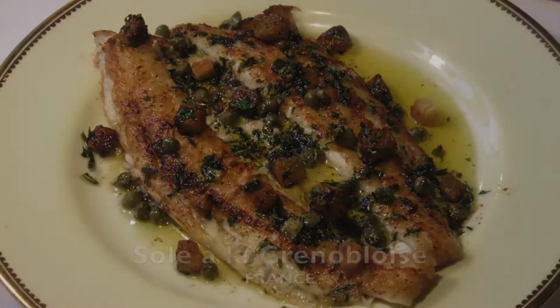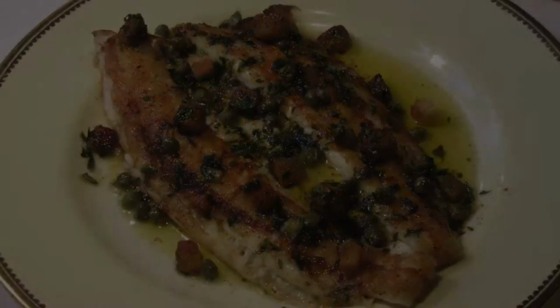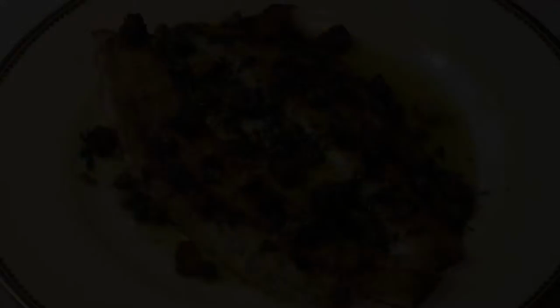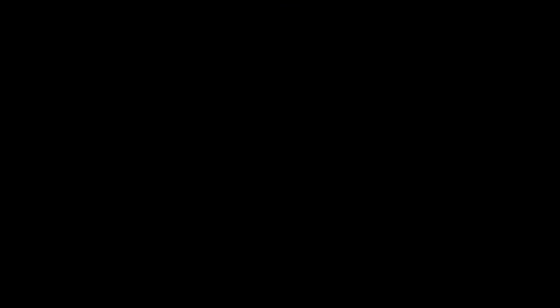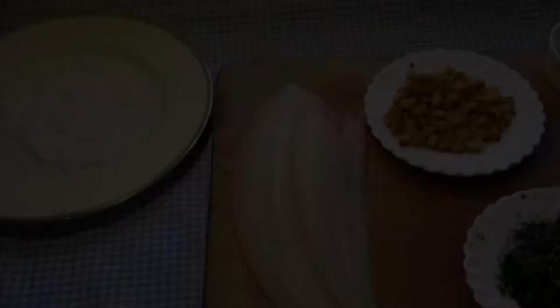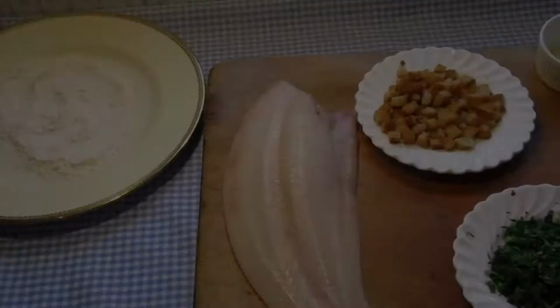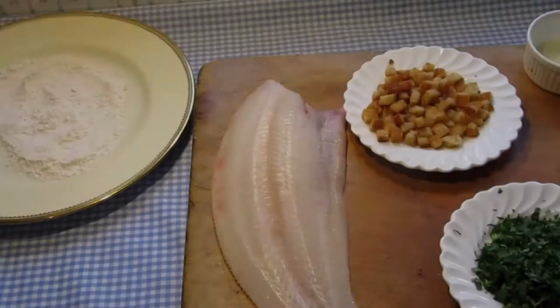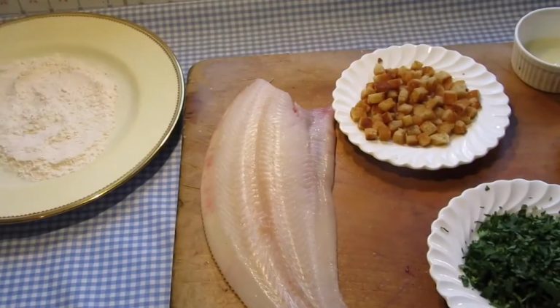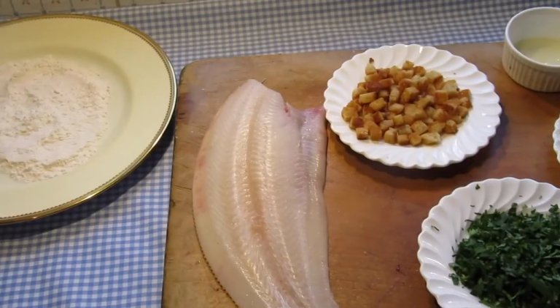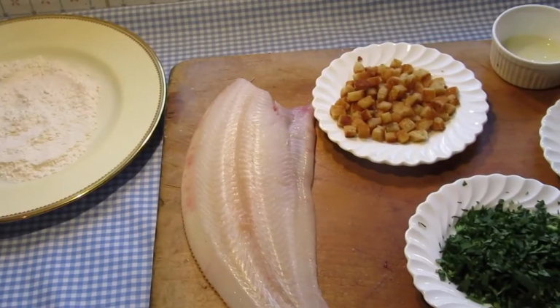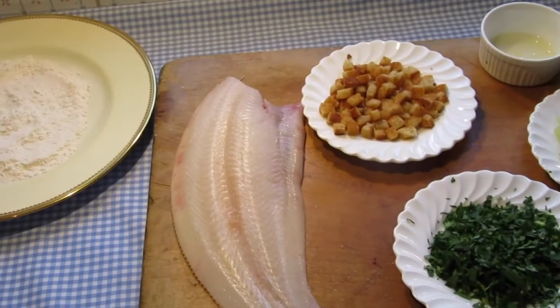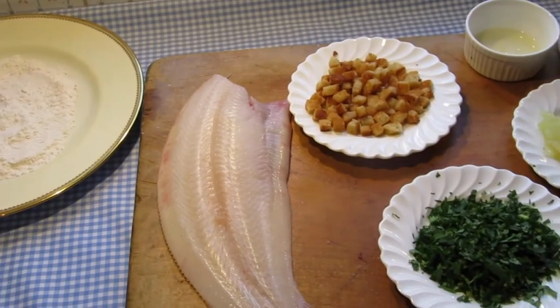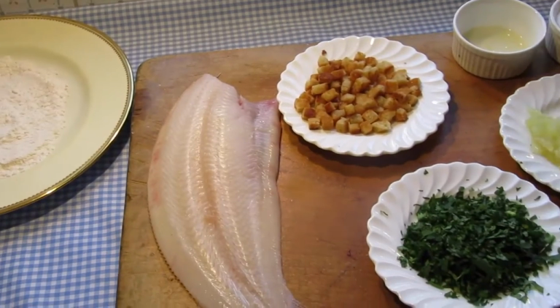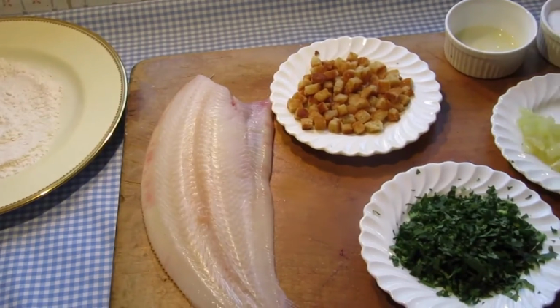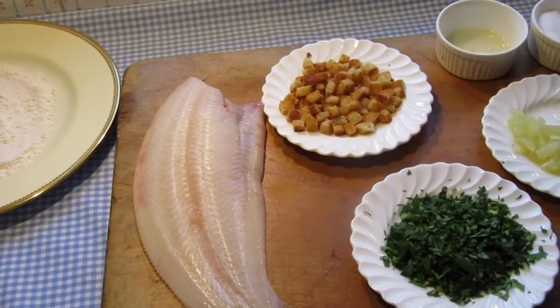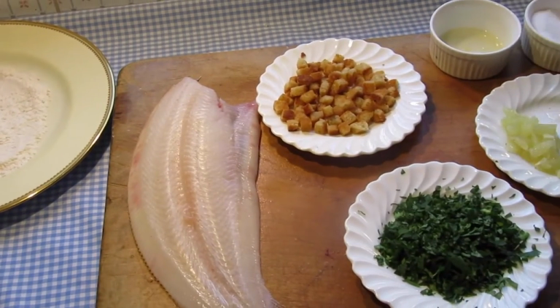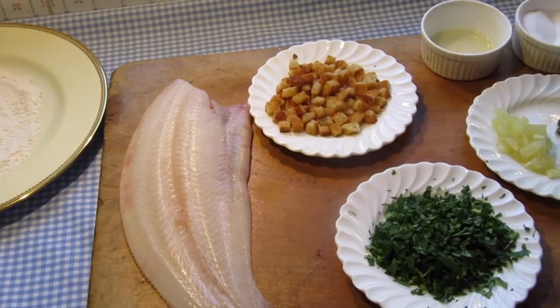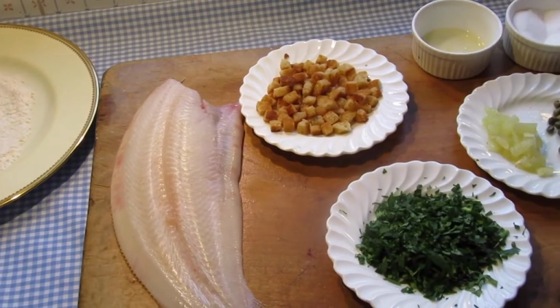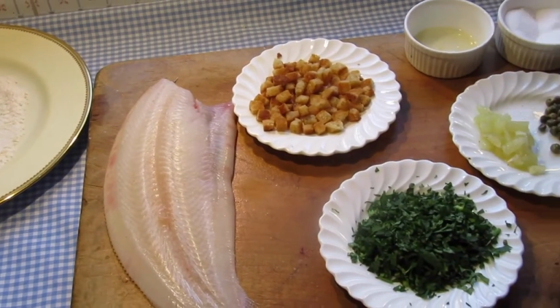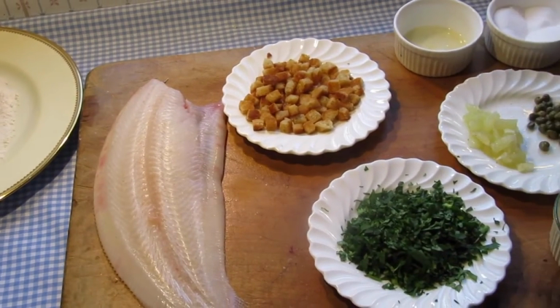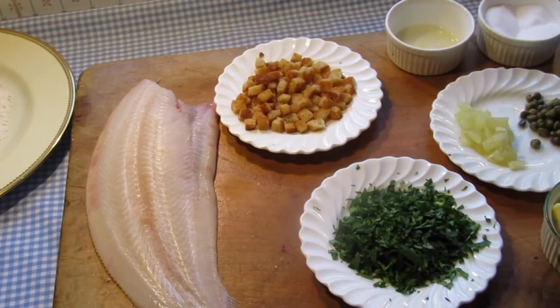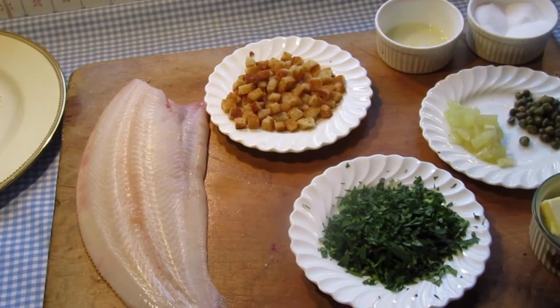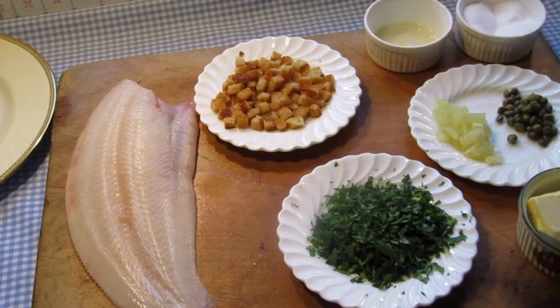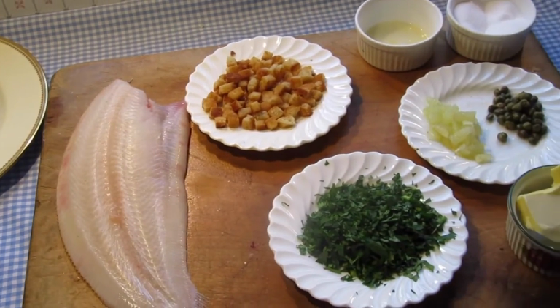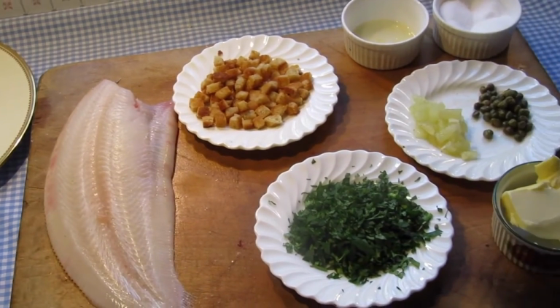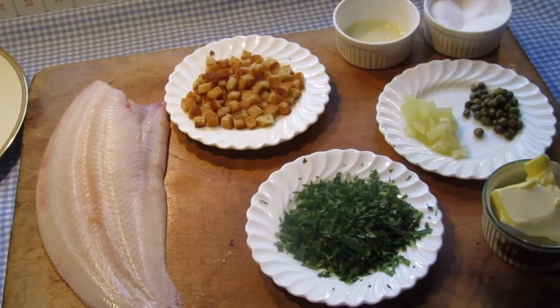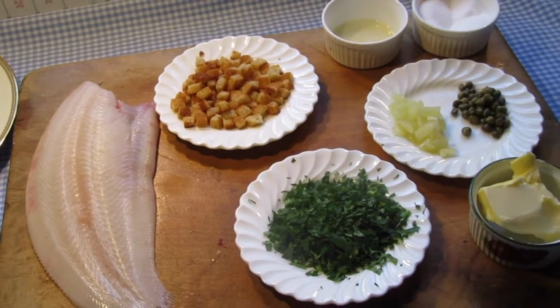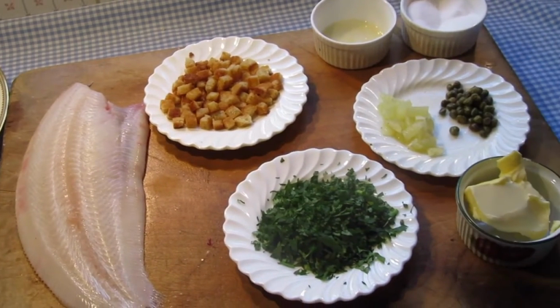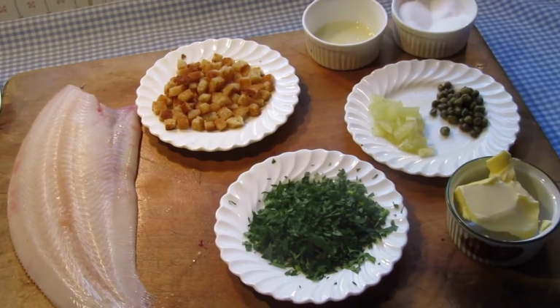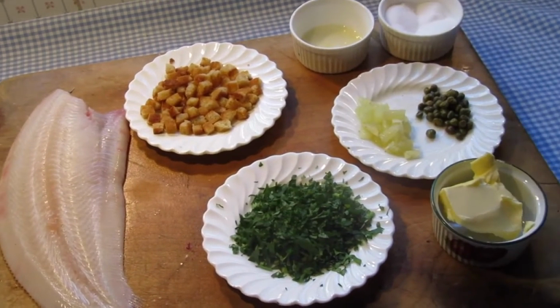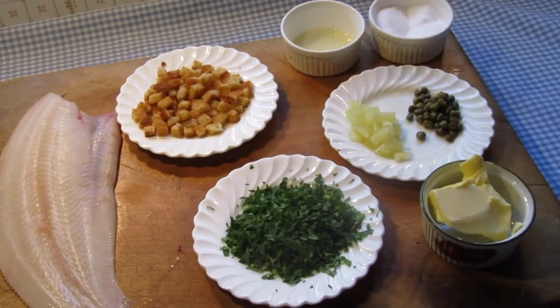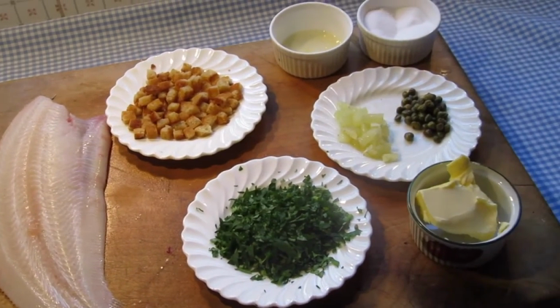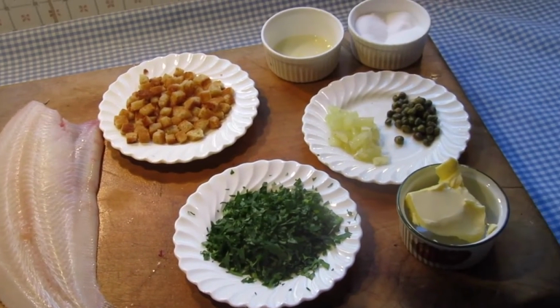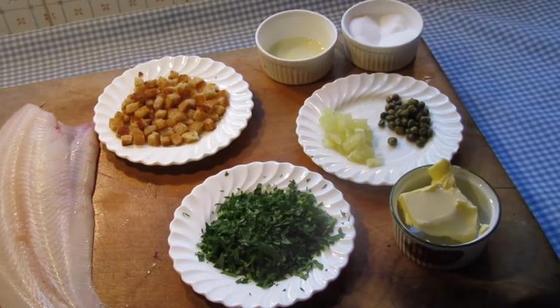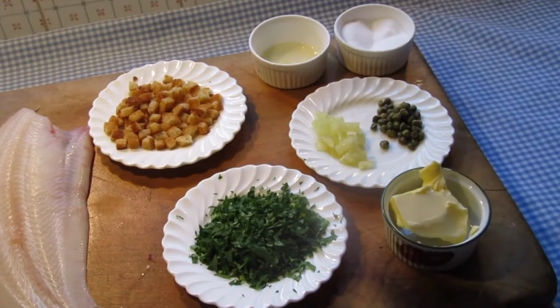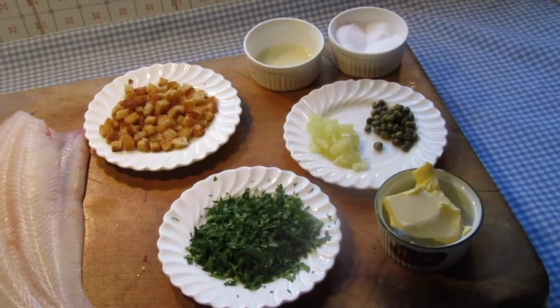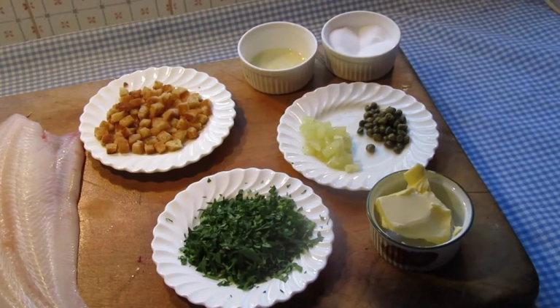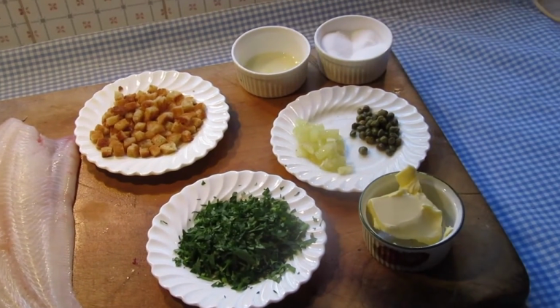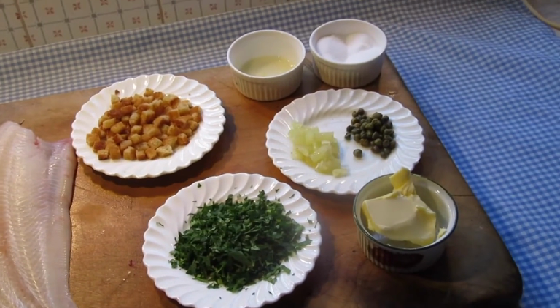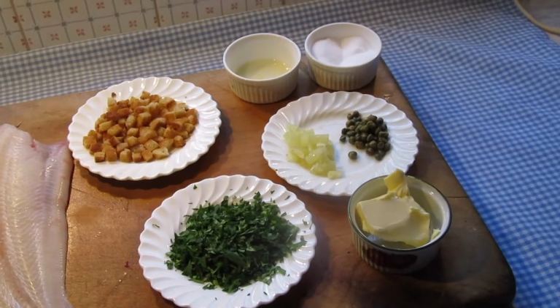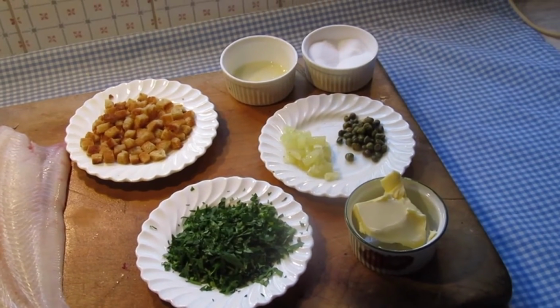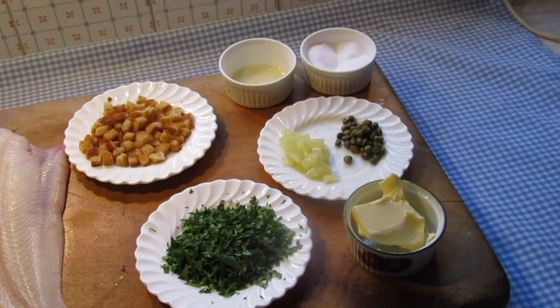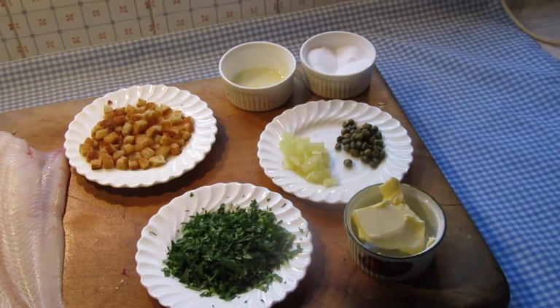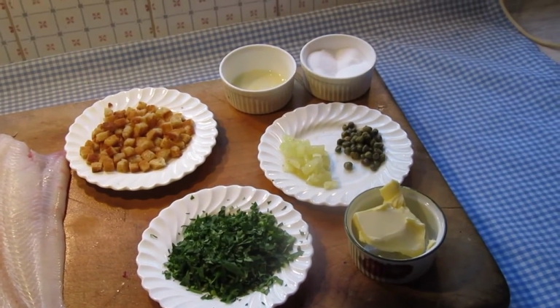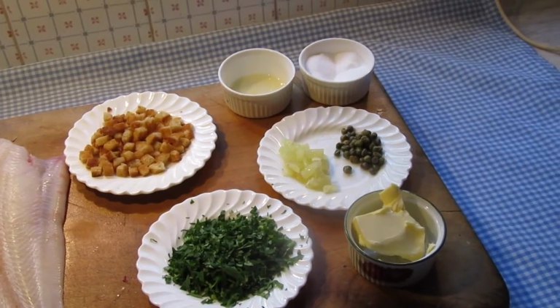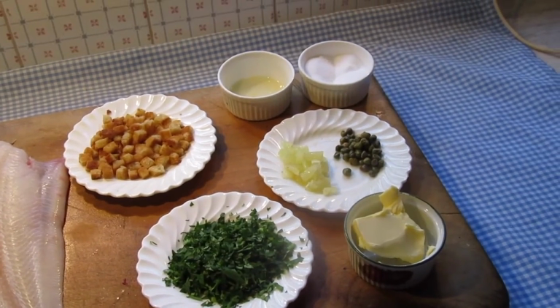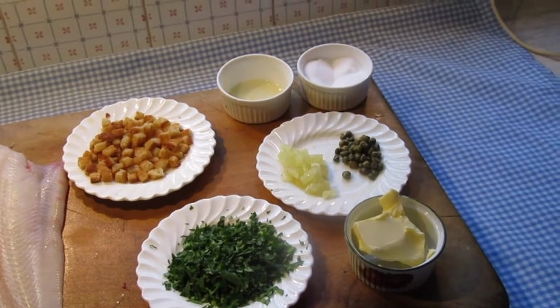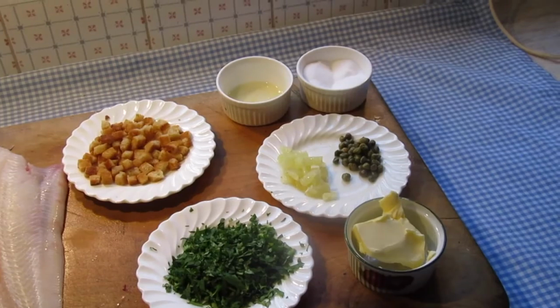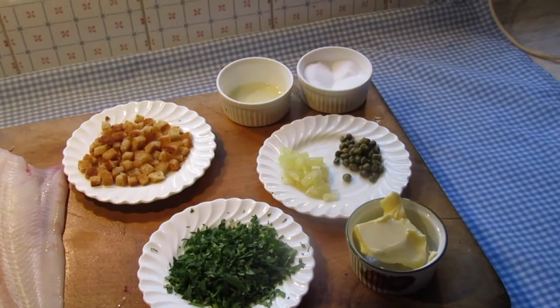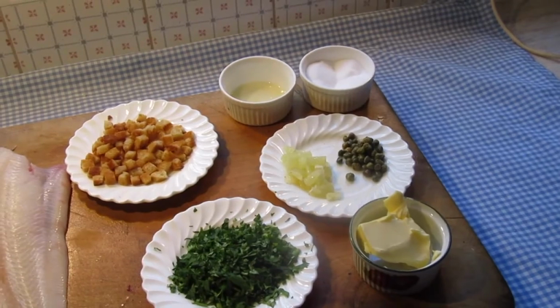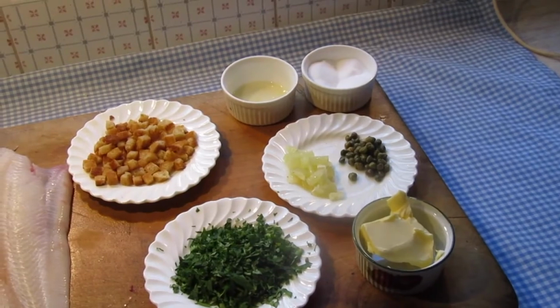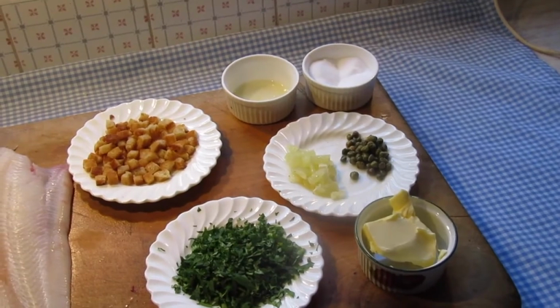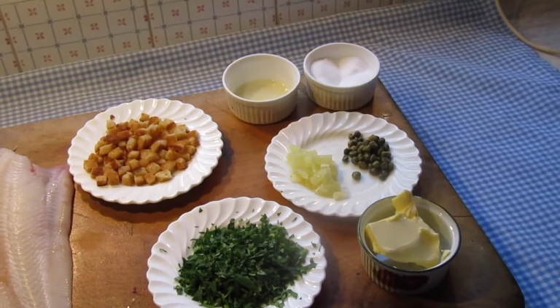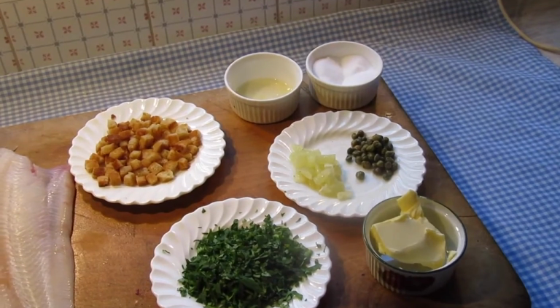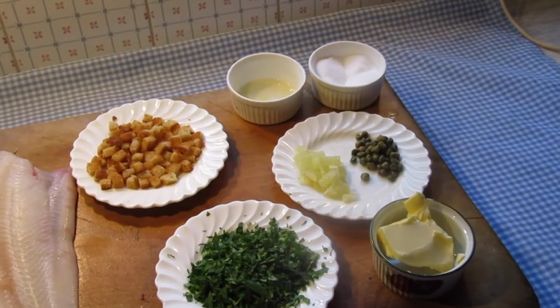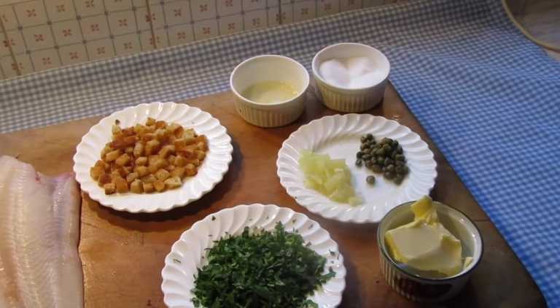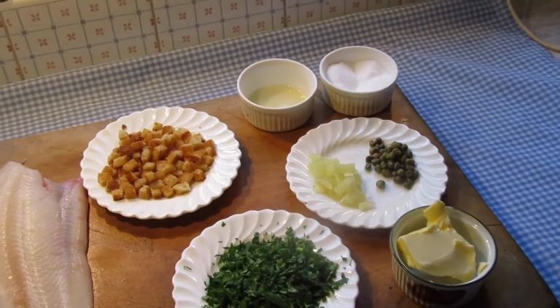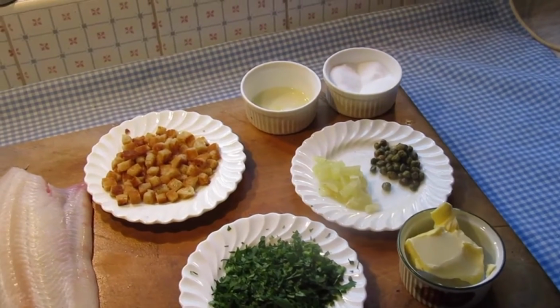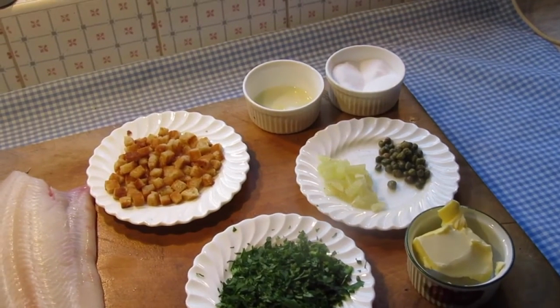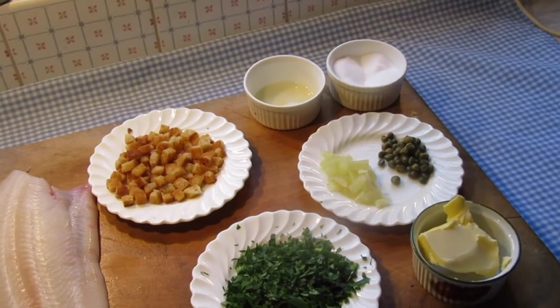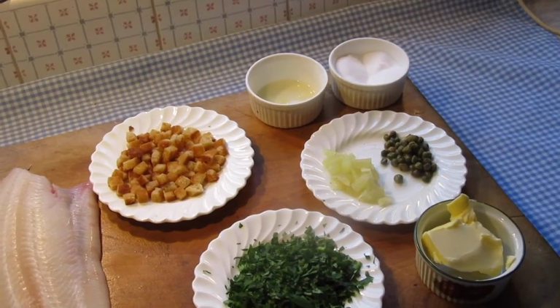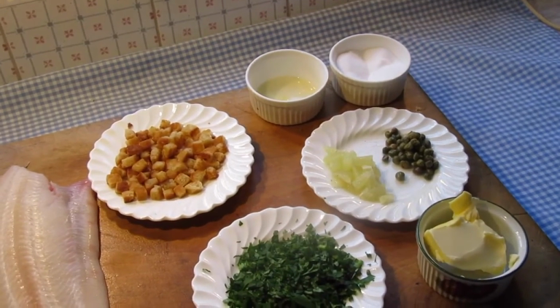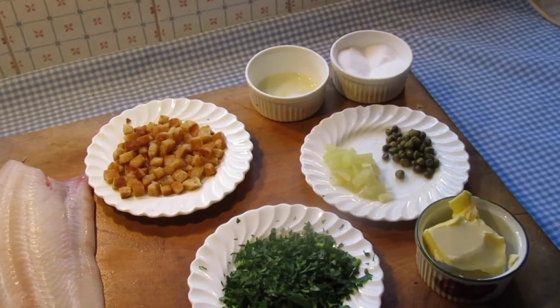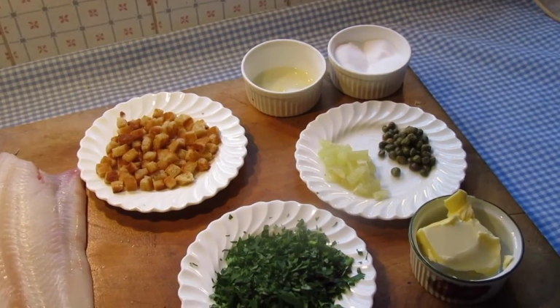It's important that all the components of the dish be ready before cooking, as it's essentially a frying pan to plate dish that can't be kept waiting for any last-minute work.